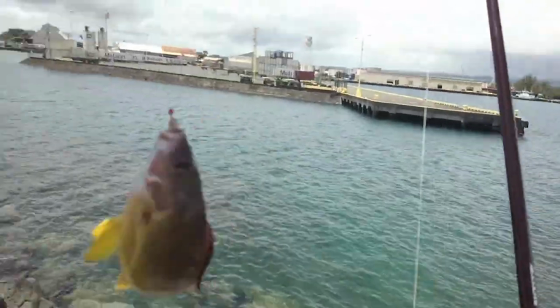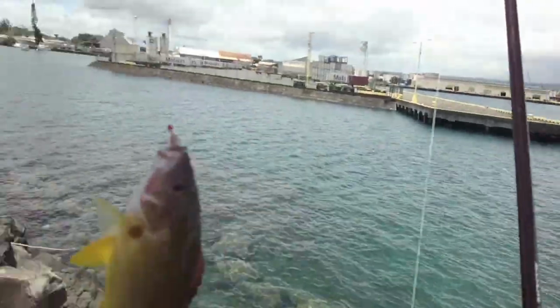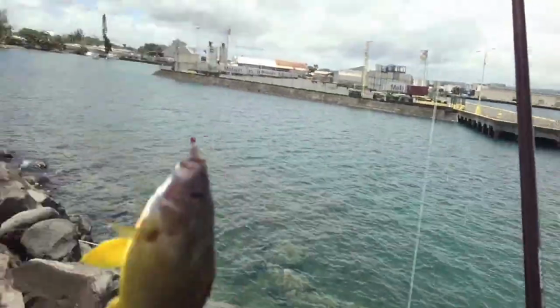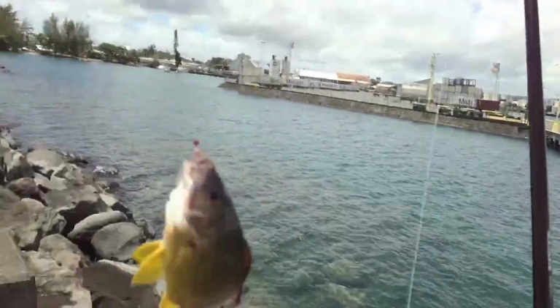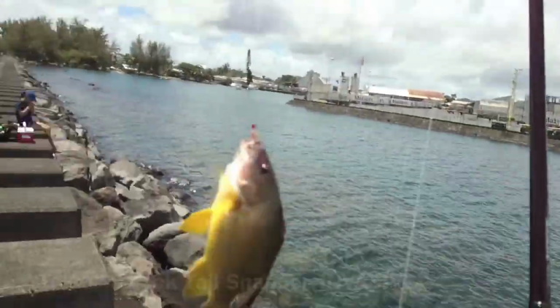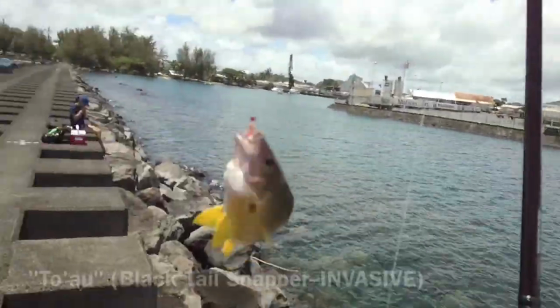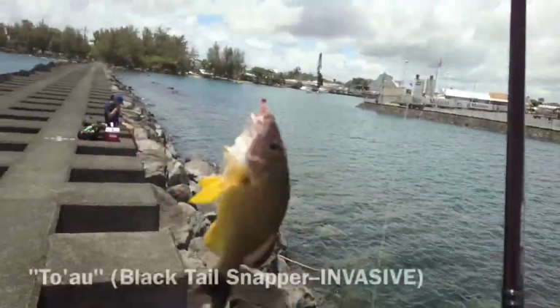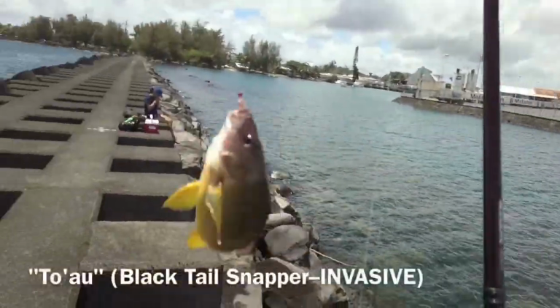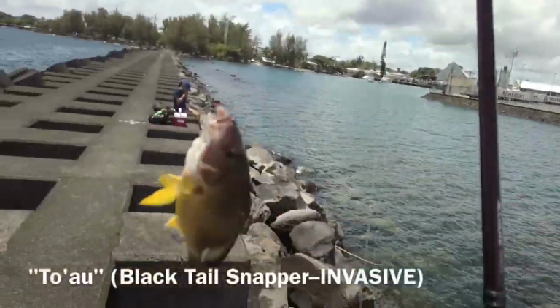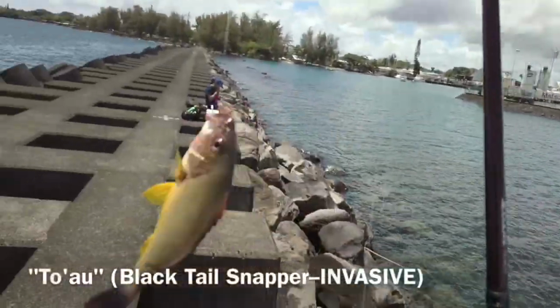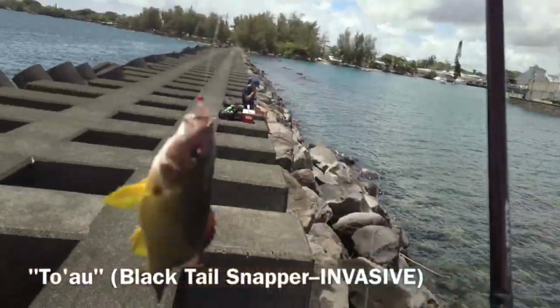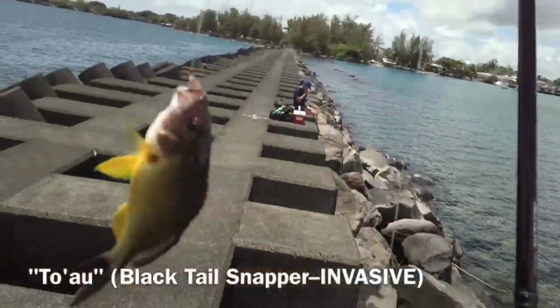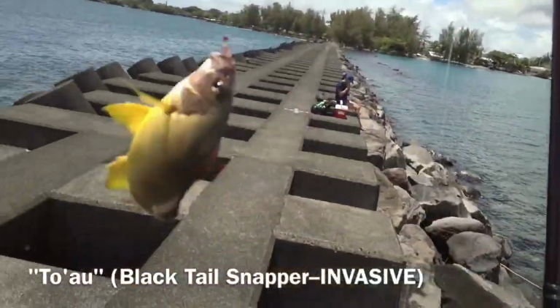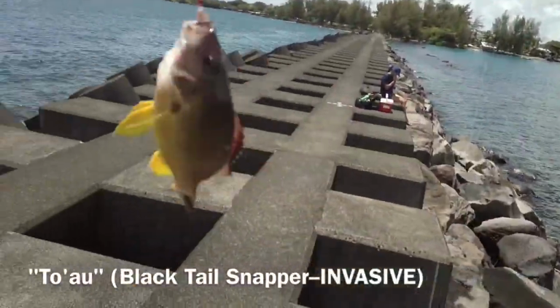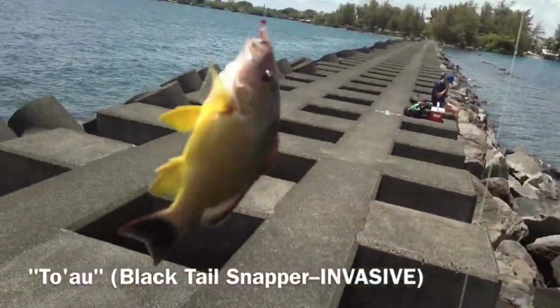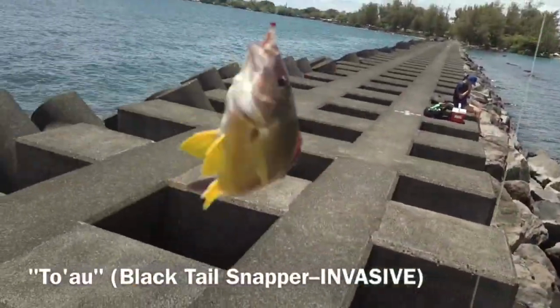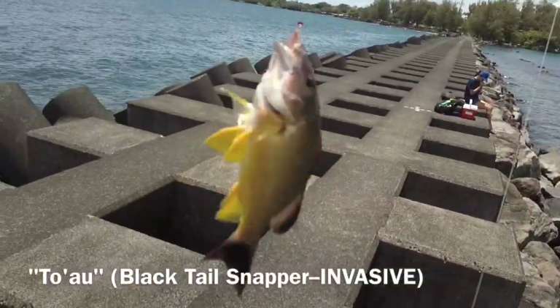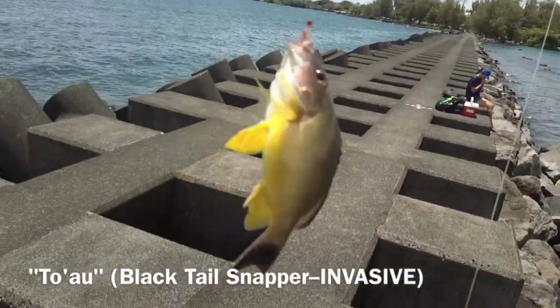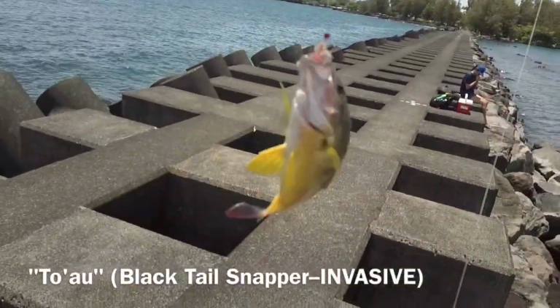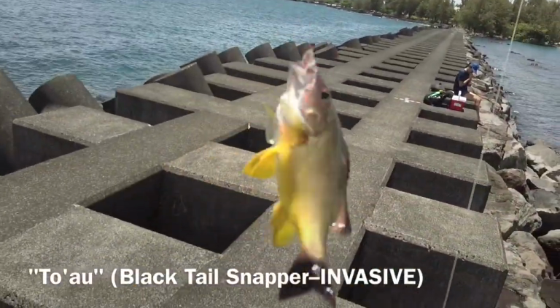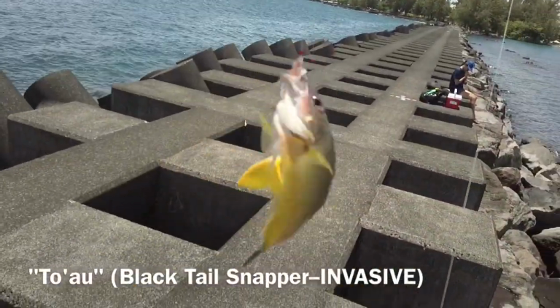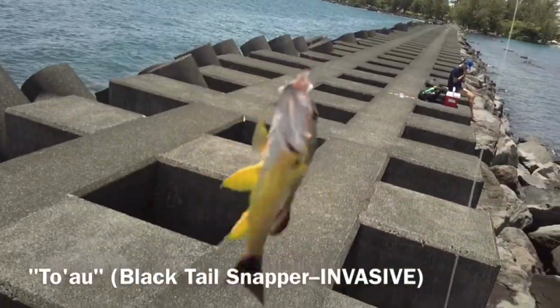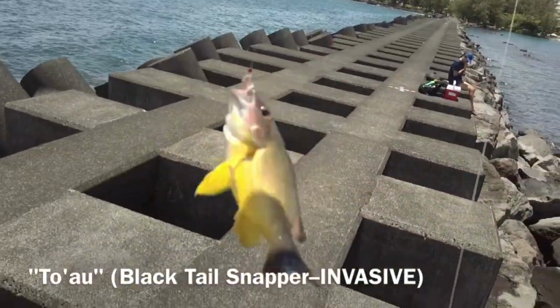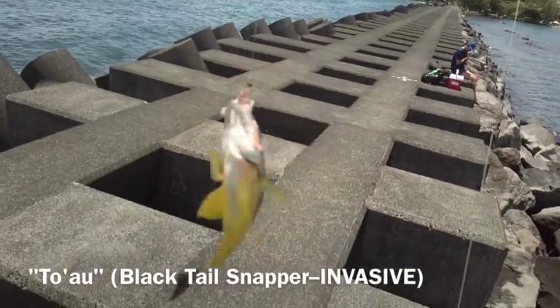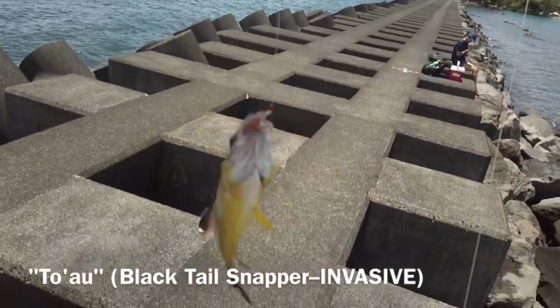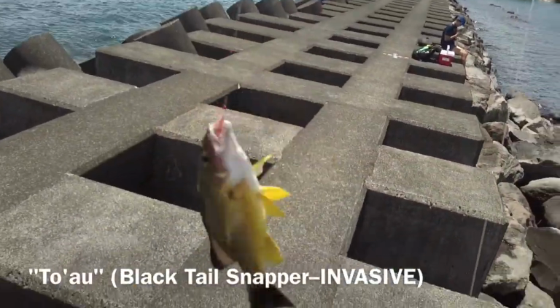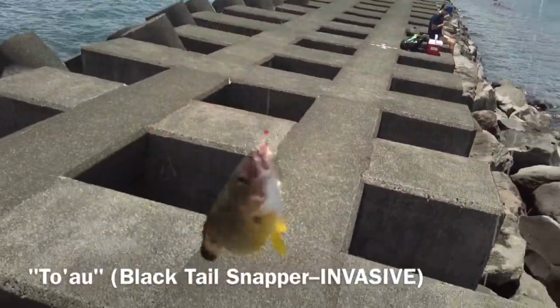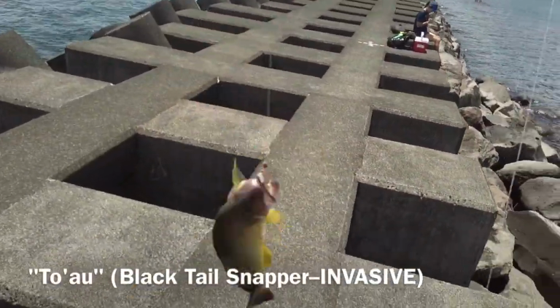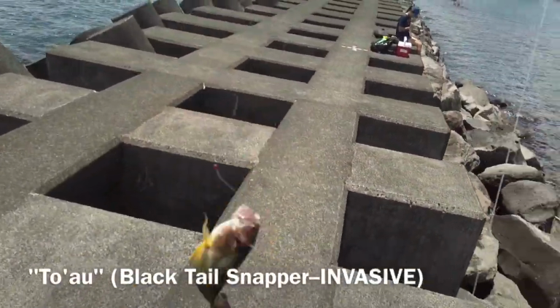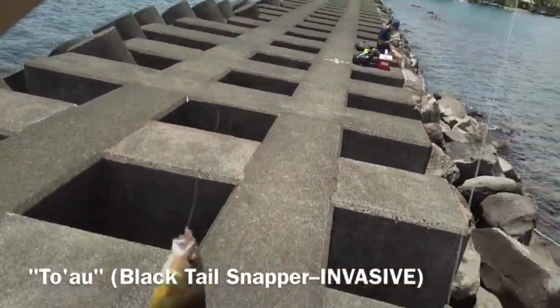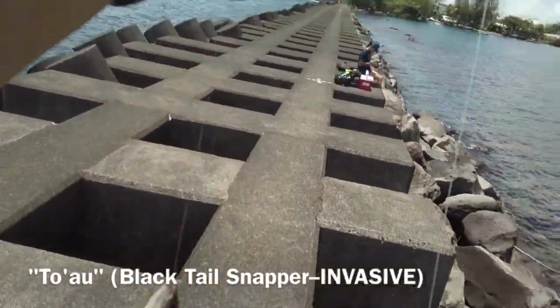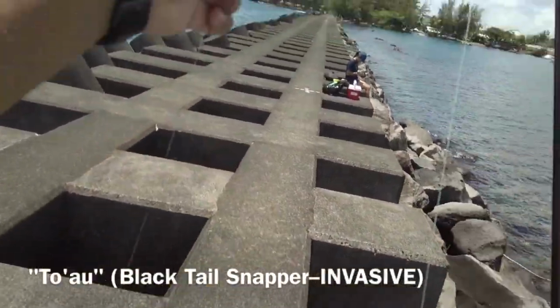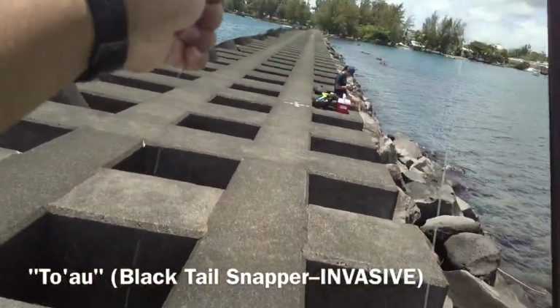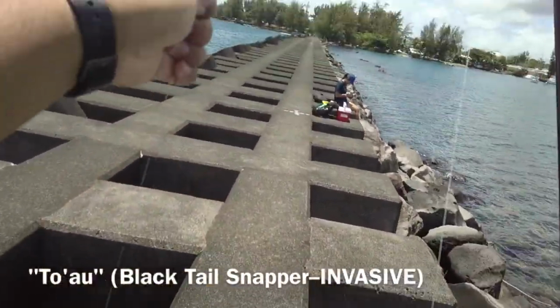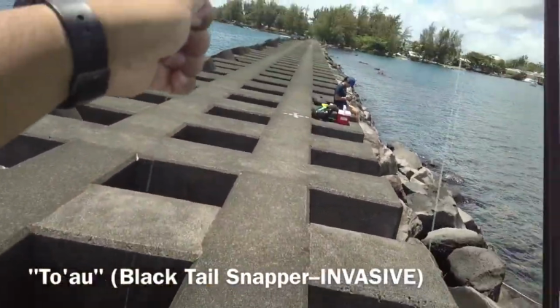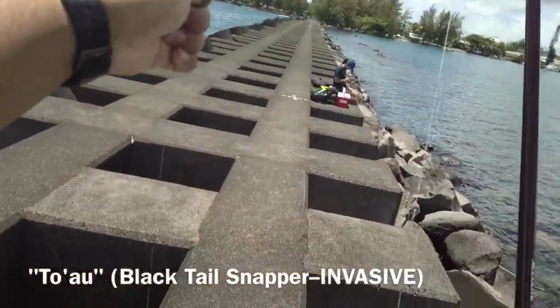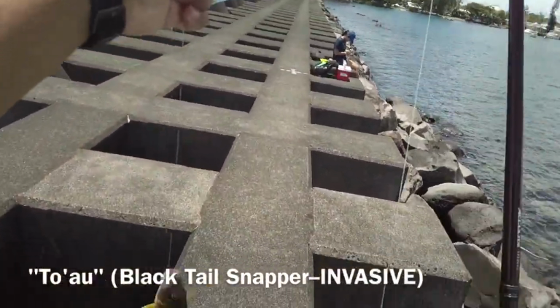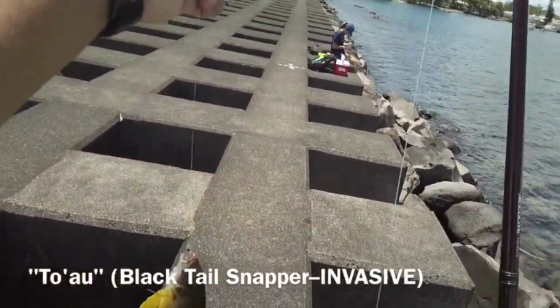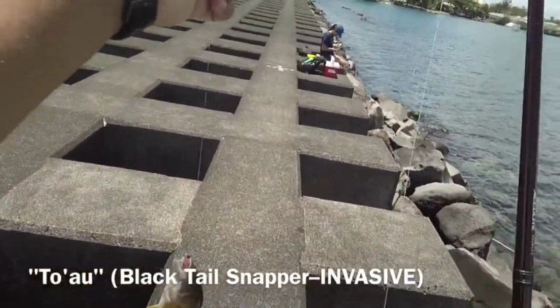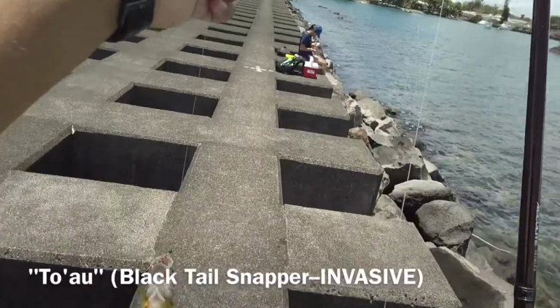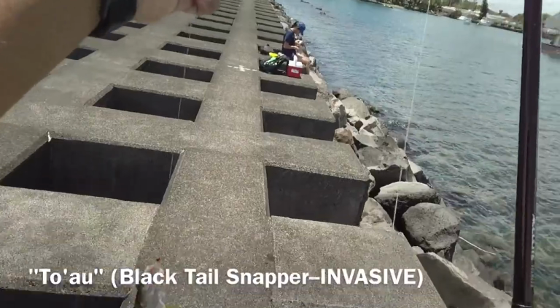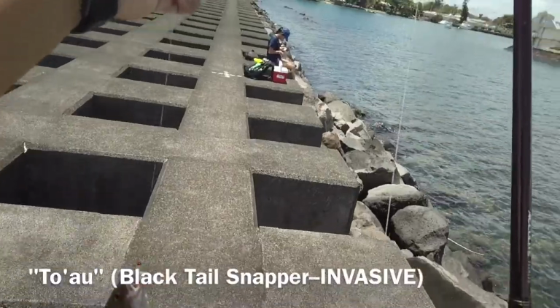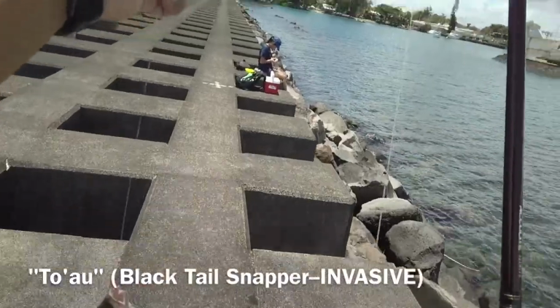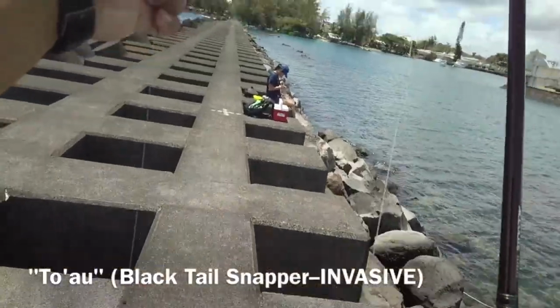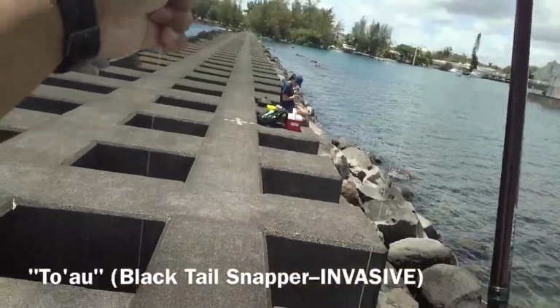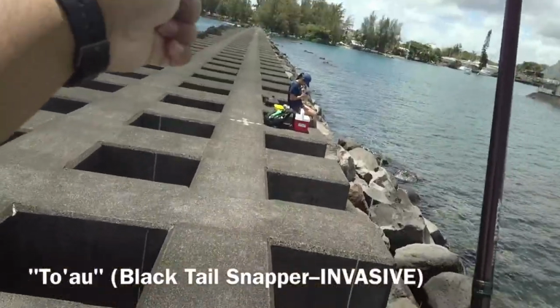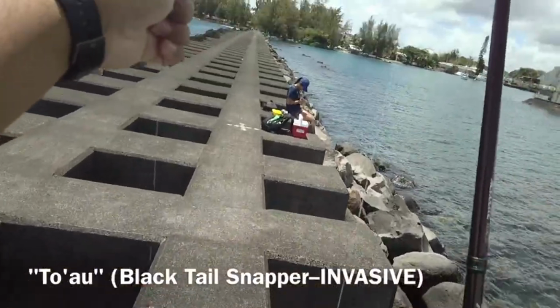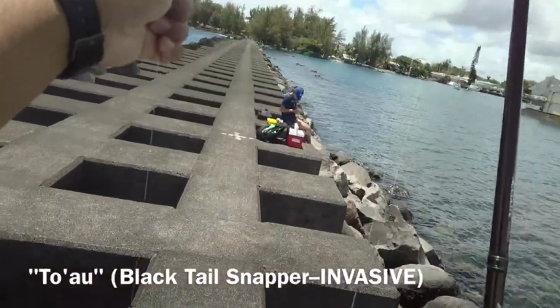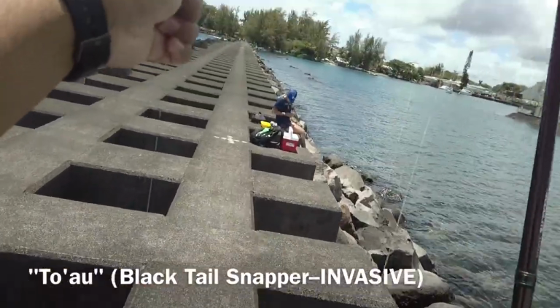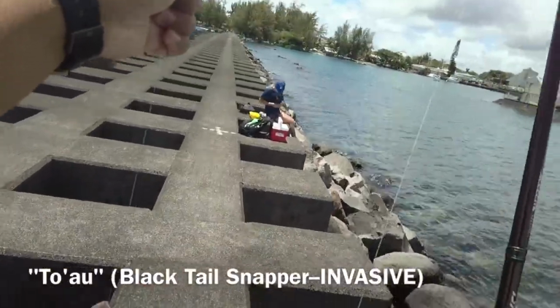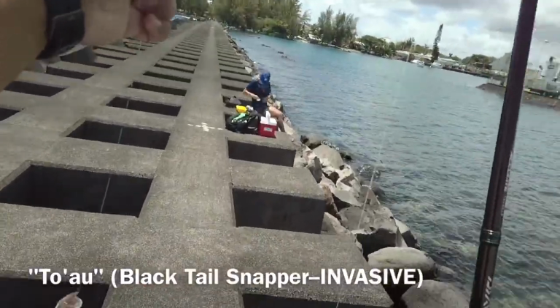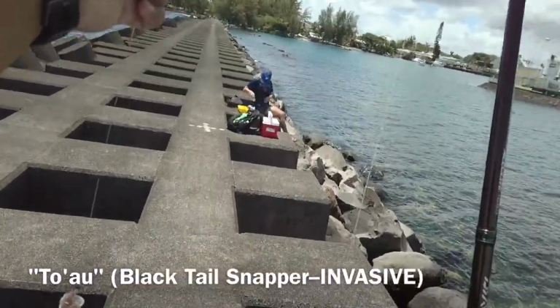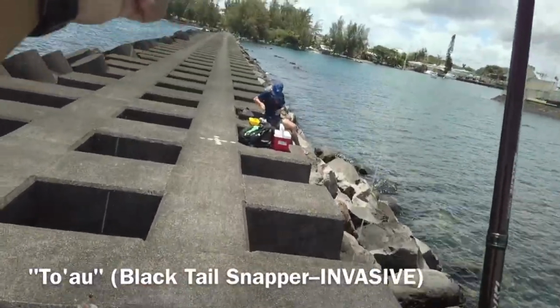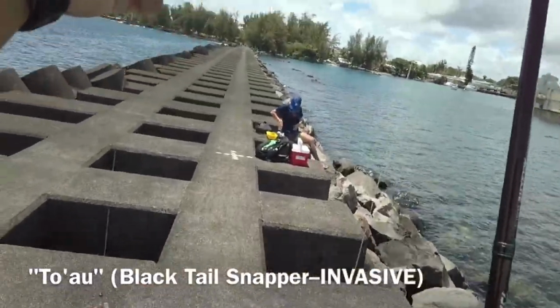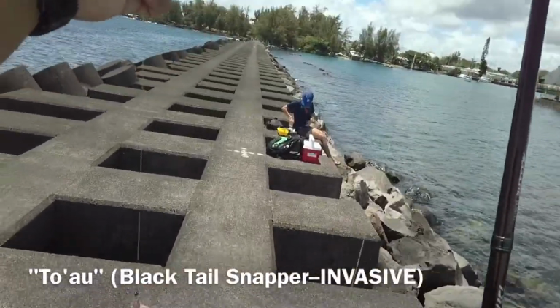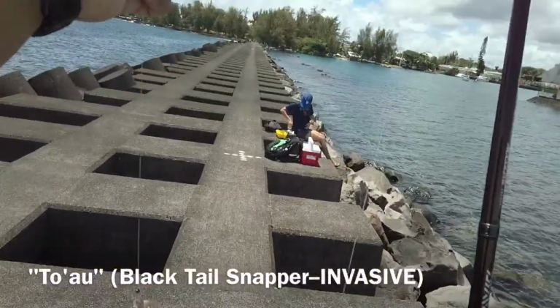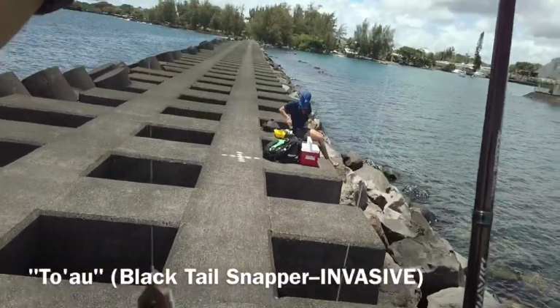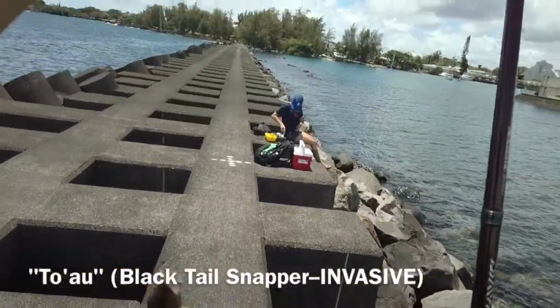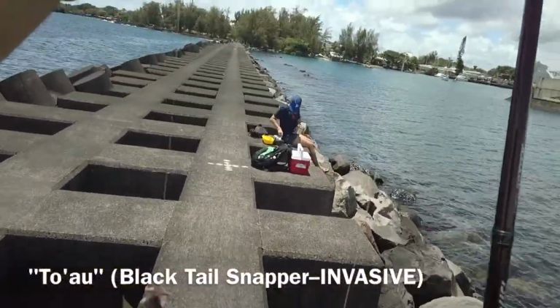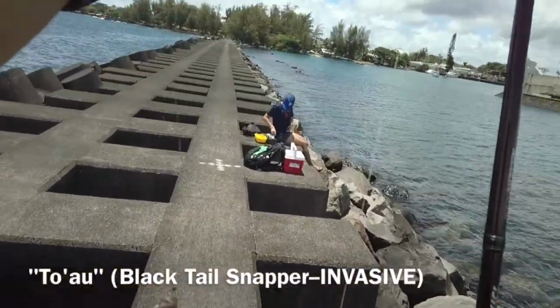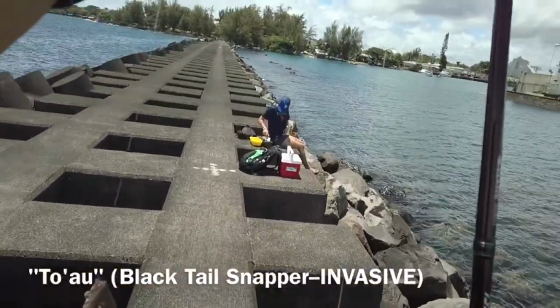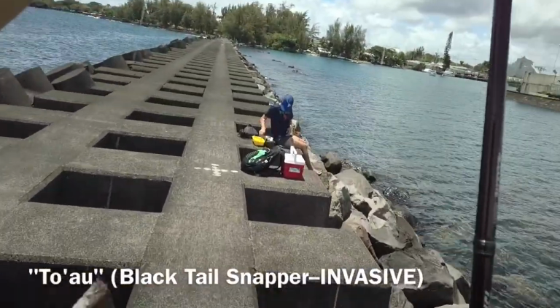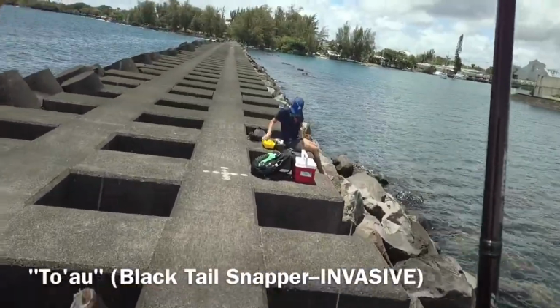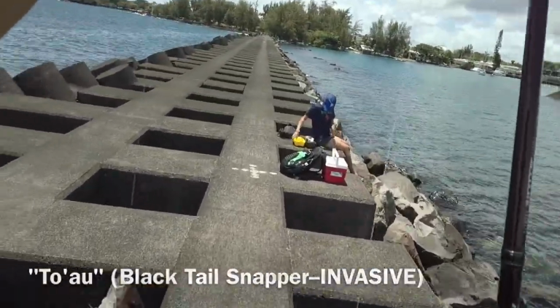Right on, our first fish of the day is a Toao, a kind of snapper, and according to the DLNR, an incredibly invasive species.